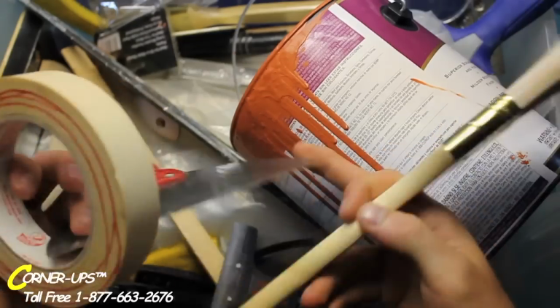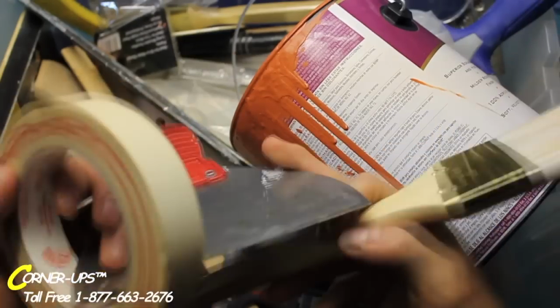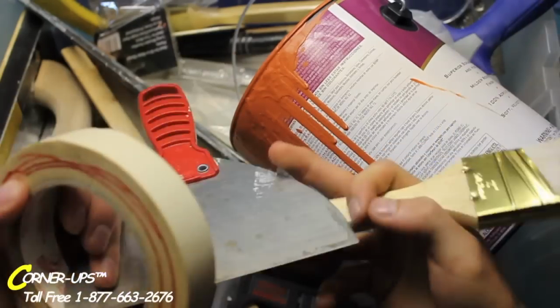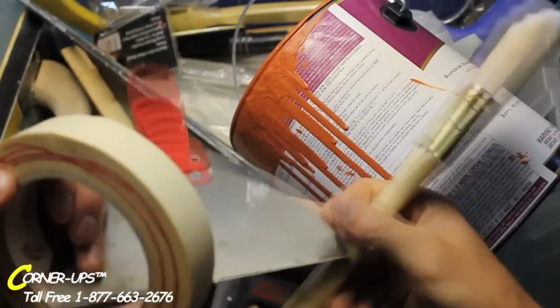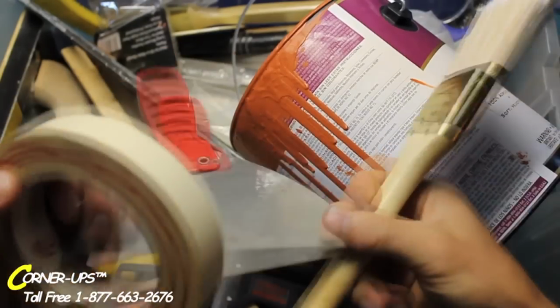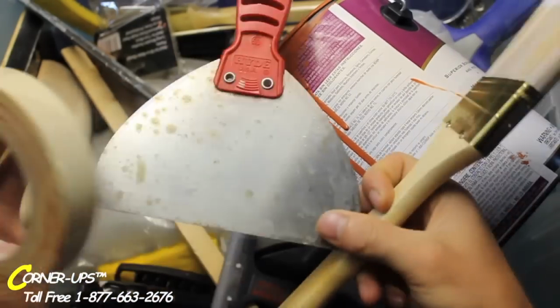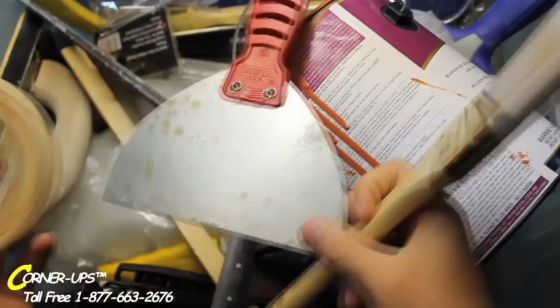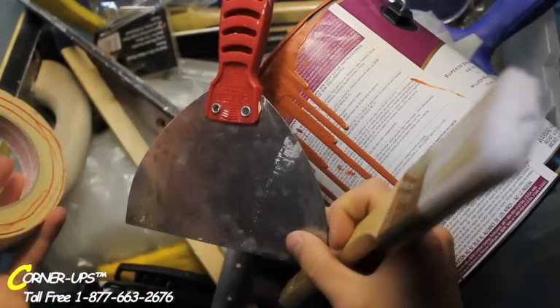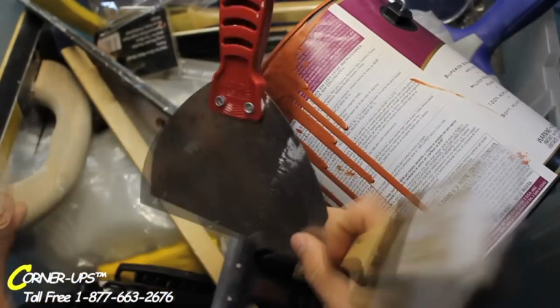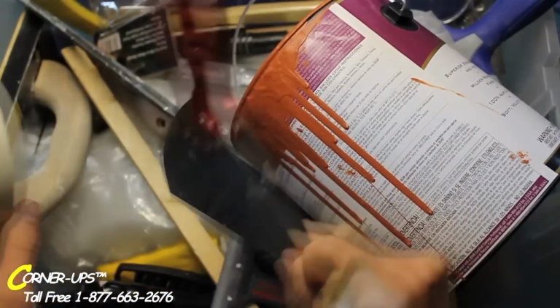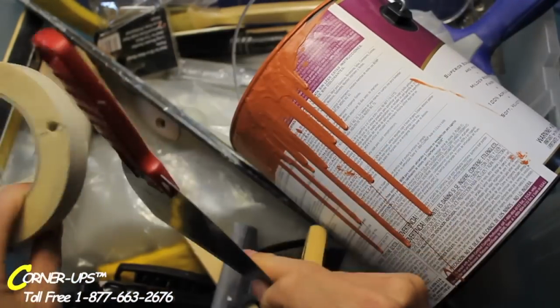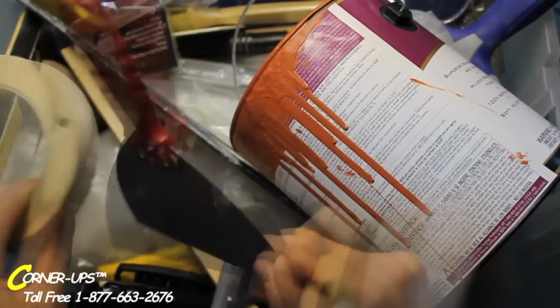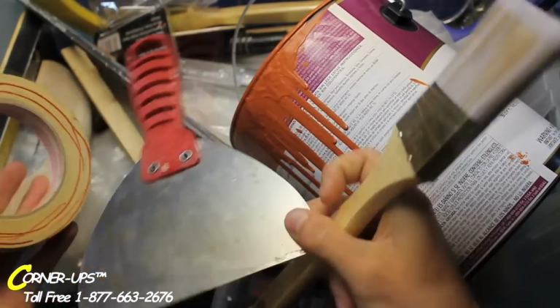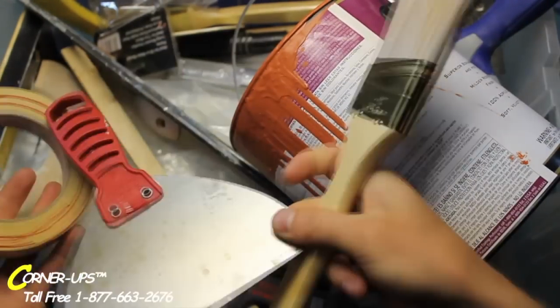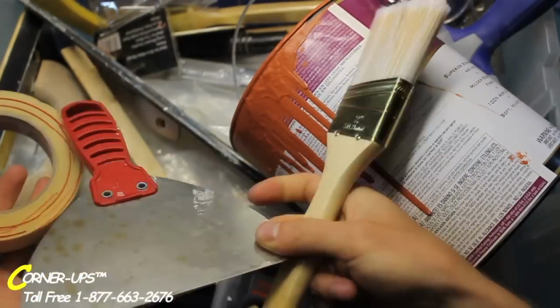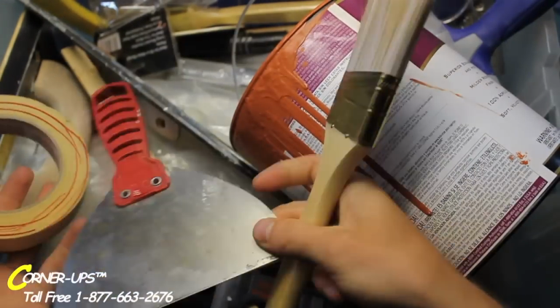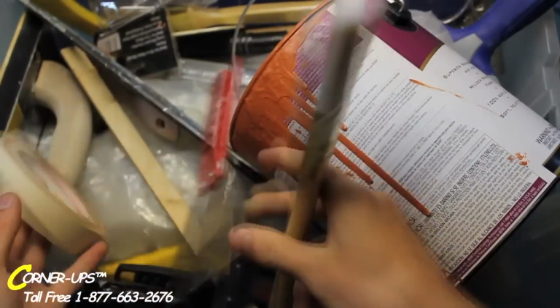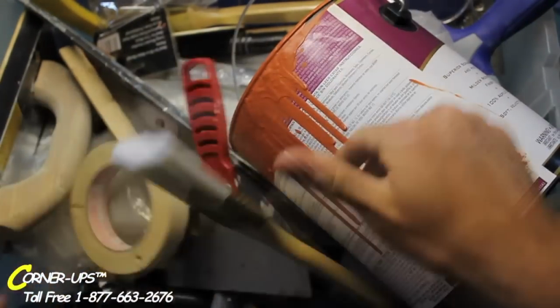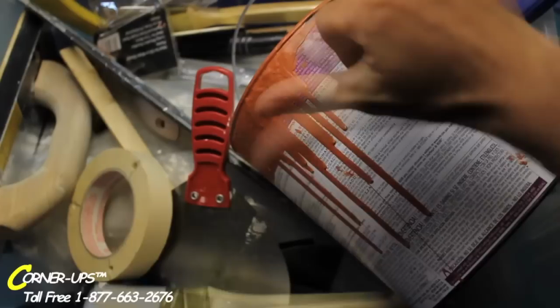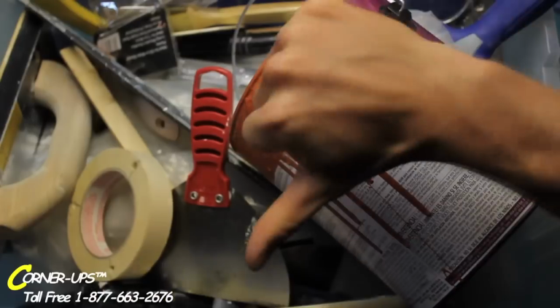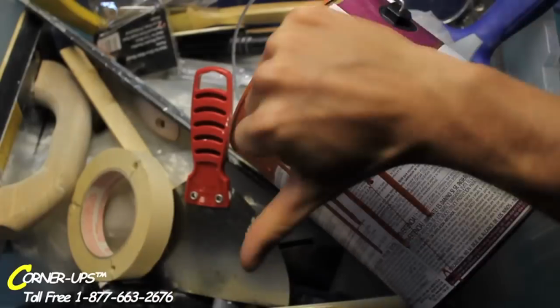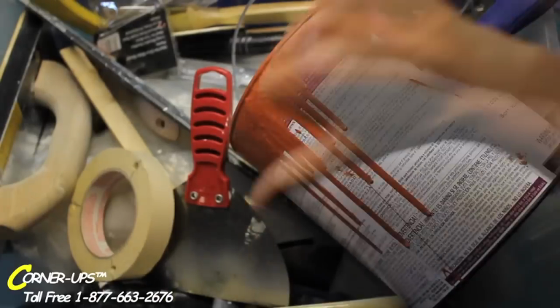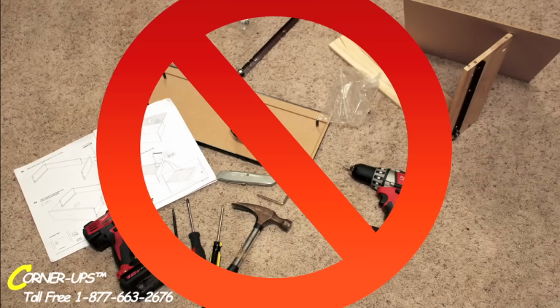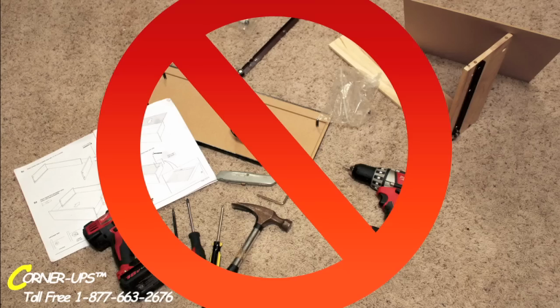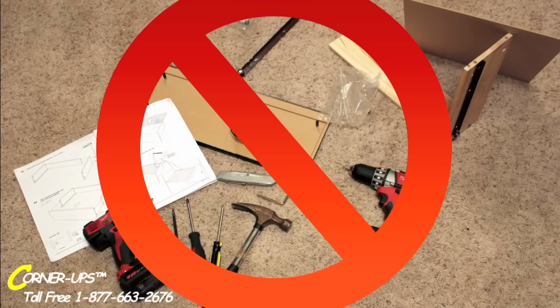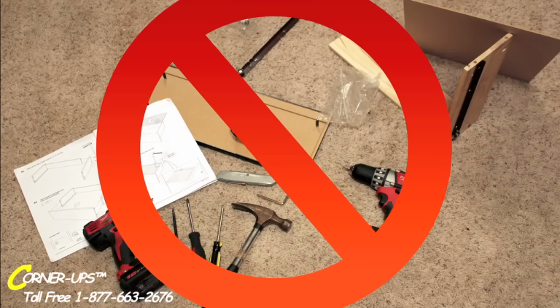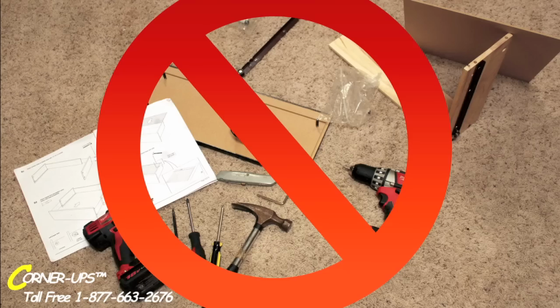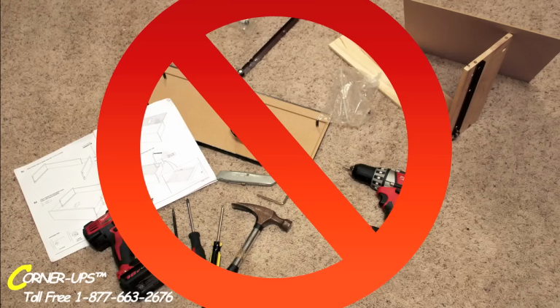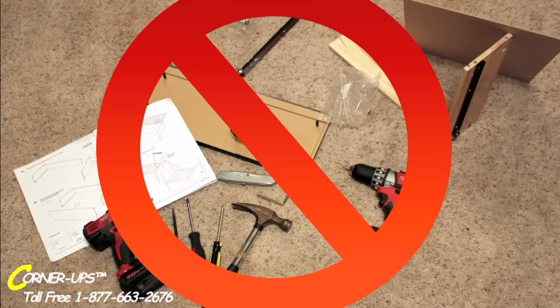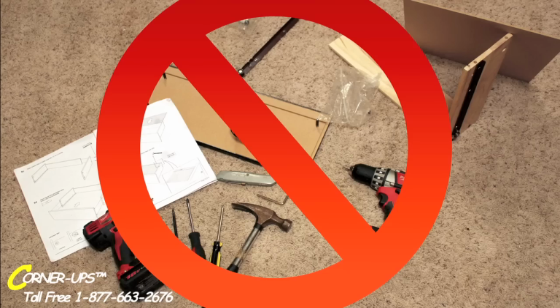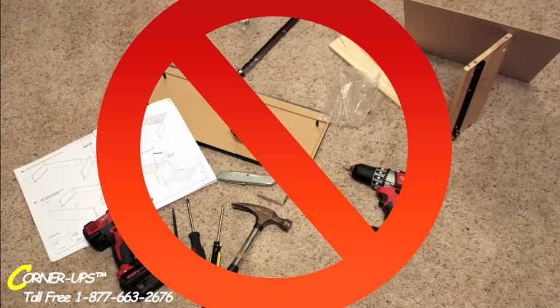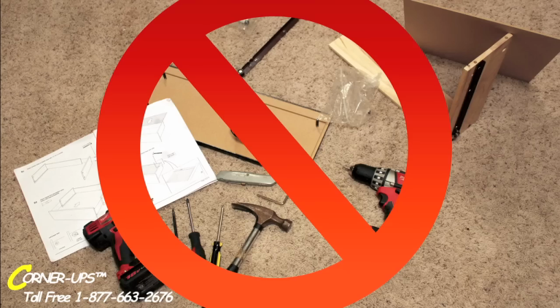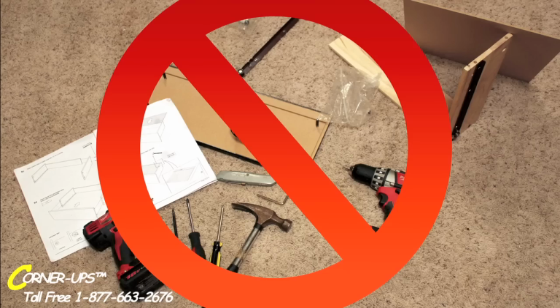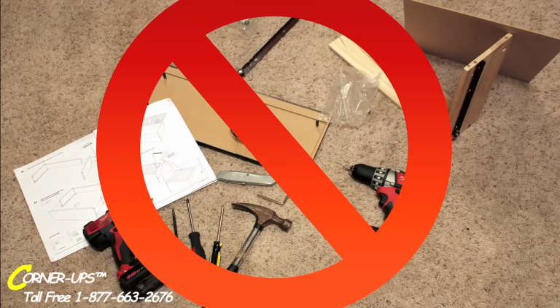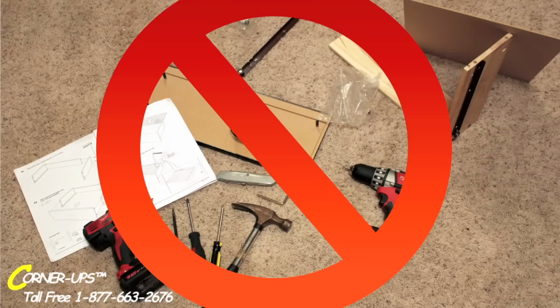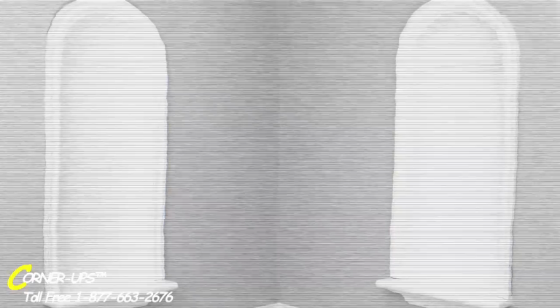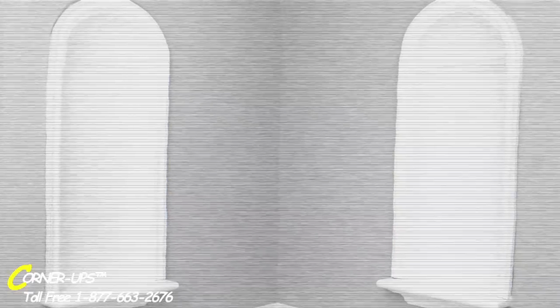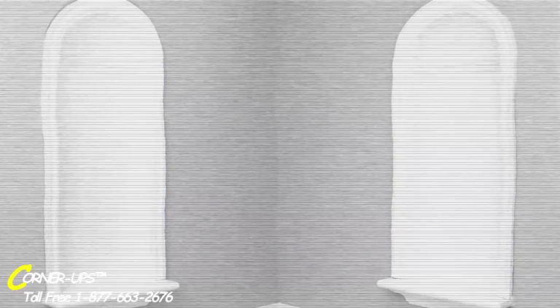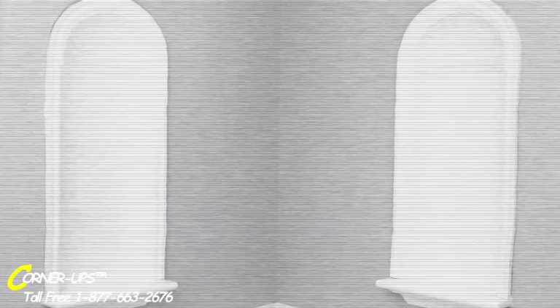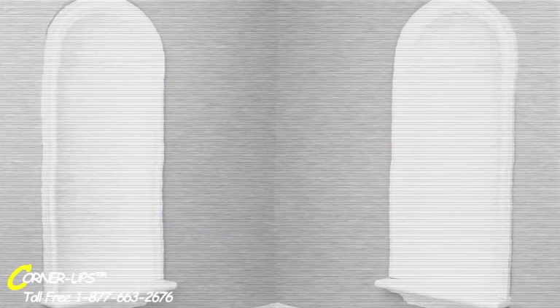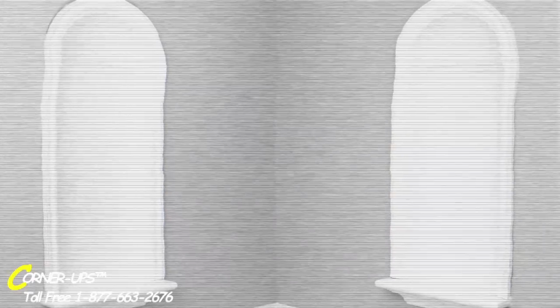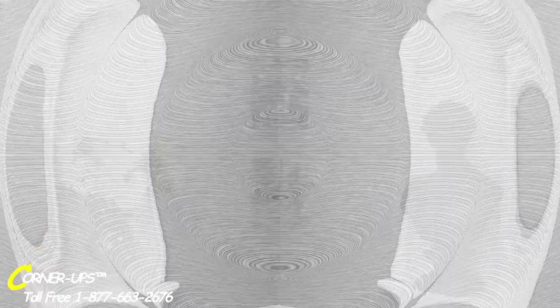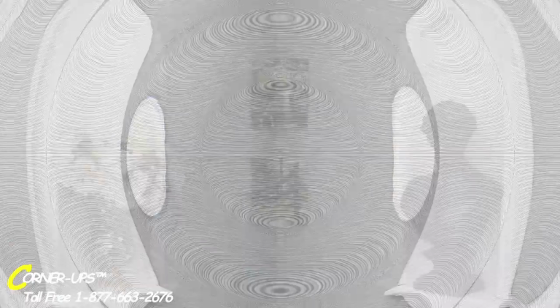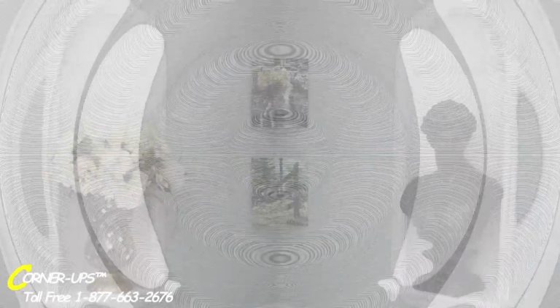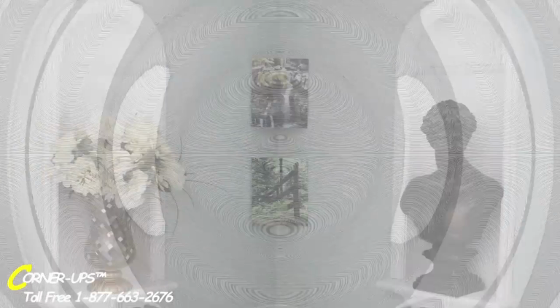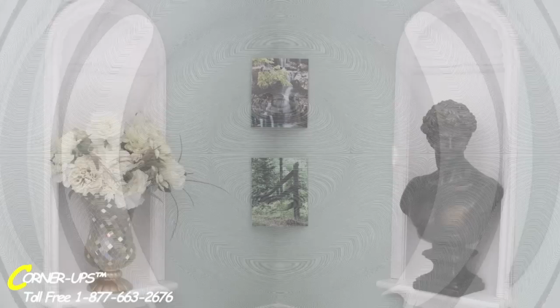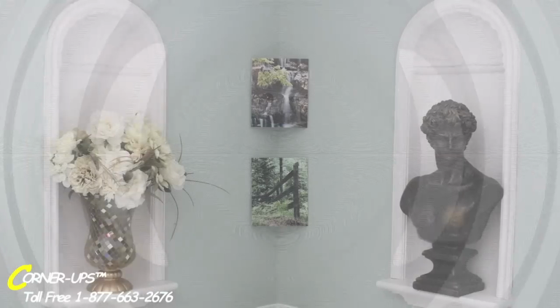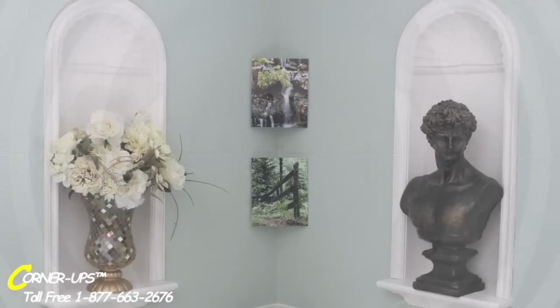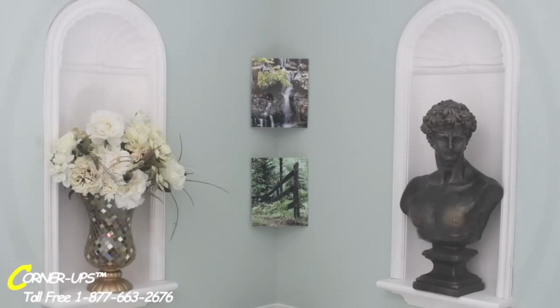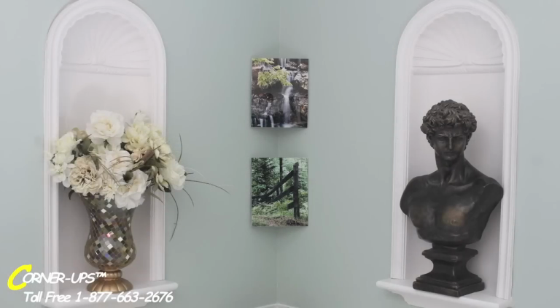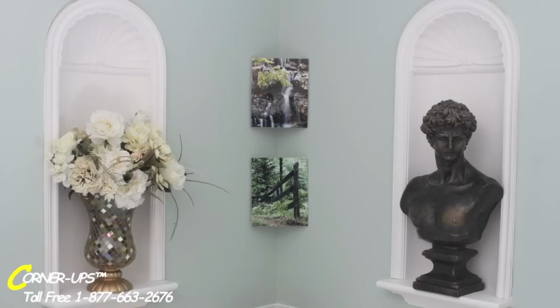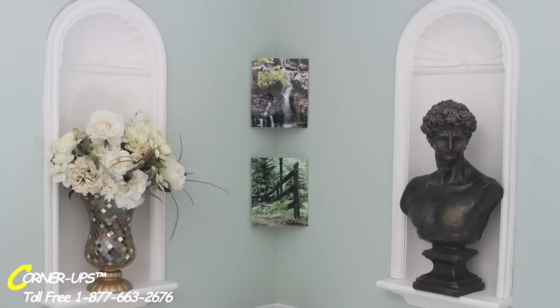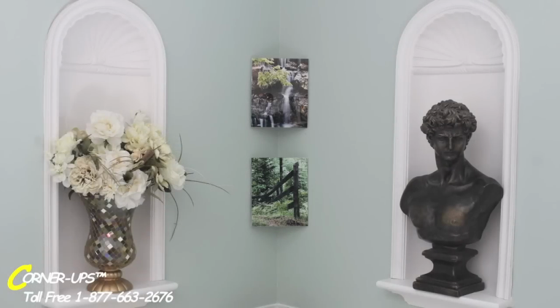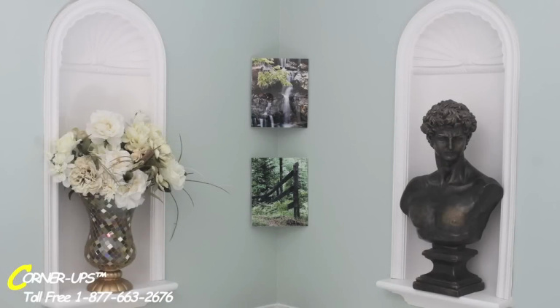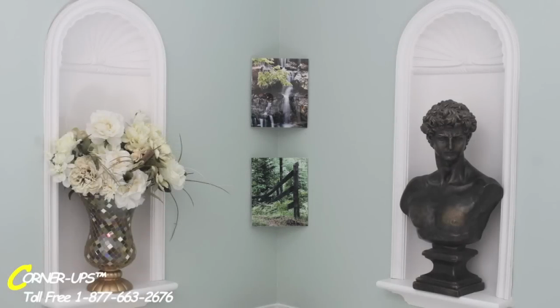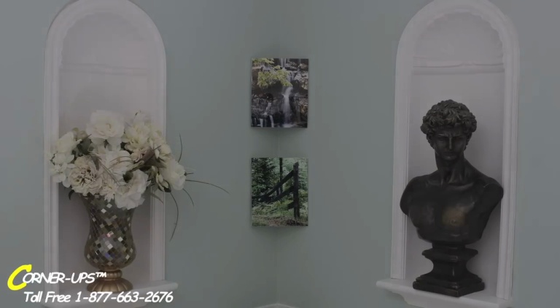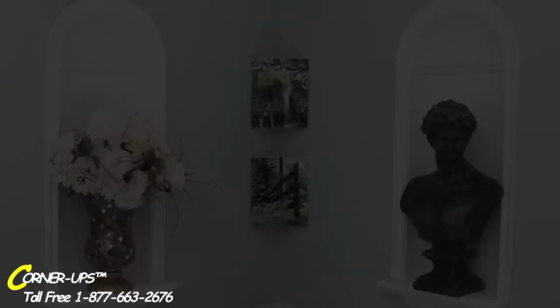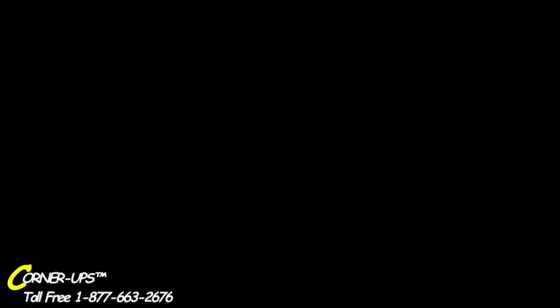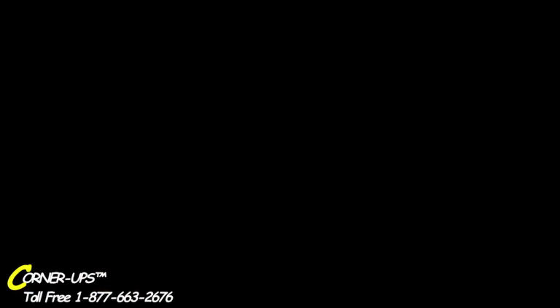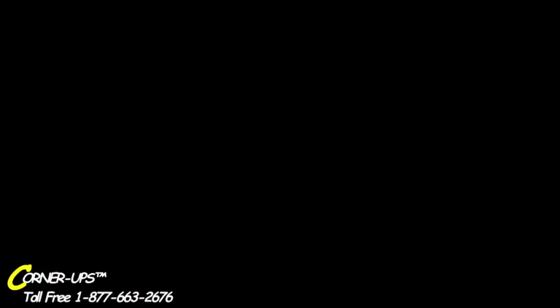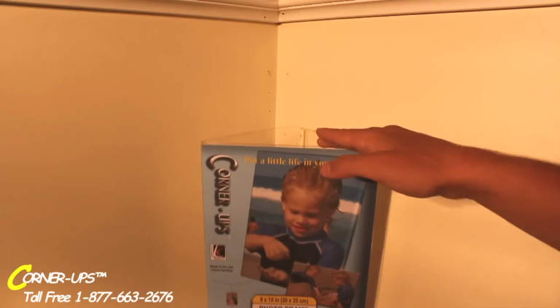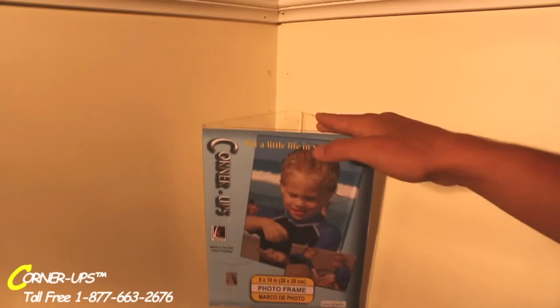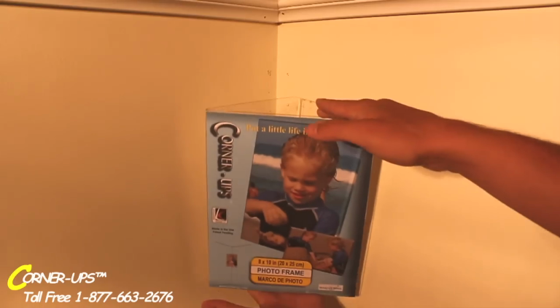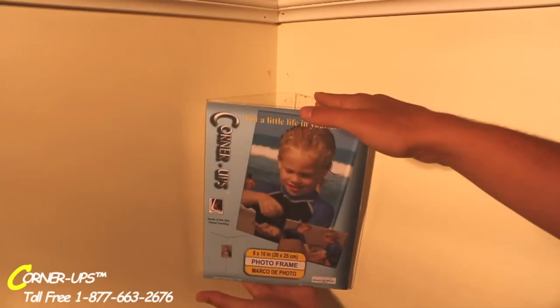Forget painting, wallpapering, even buying new furniture. Corner-Ups can transform your room as easy as one, two, three.